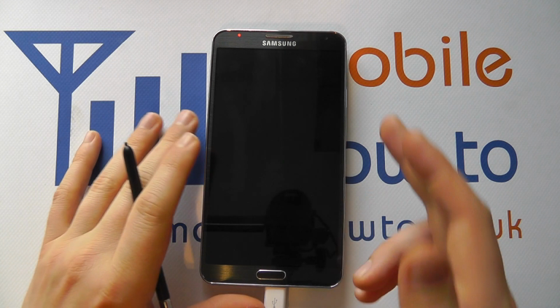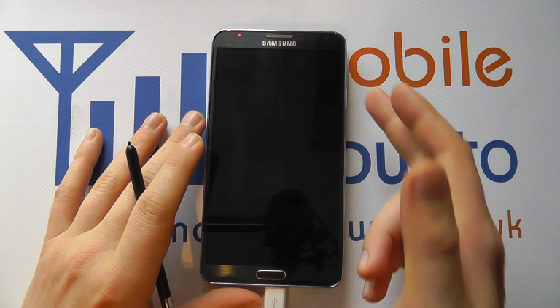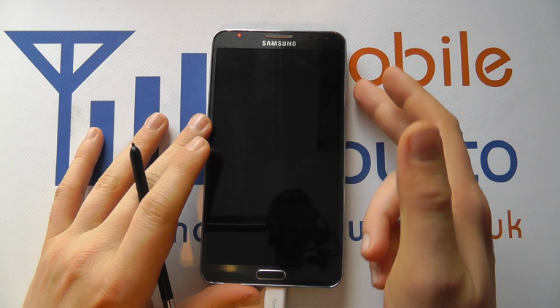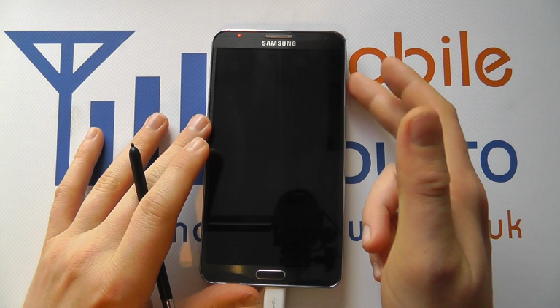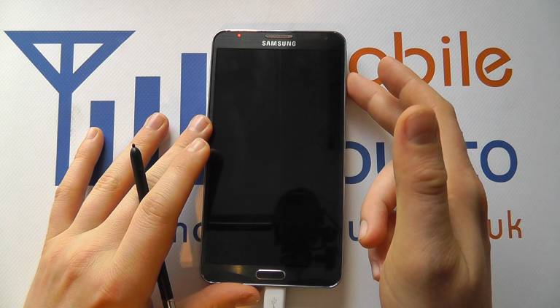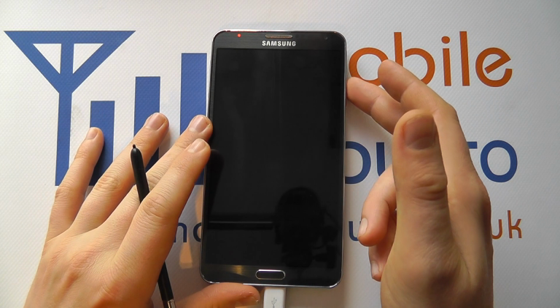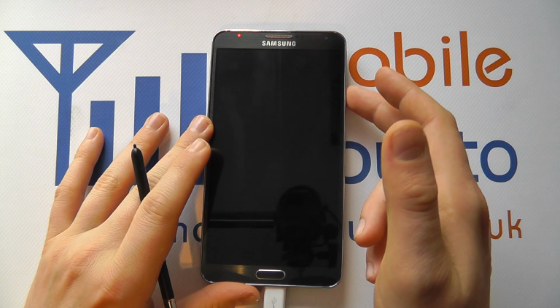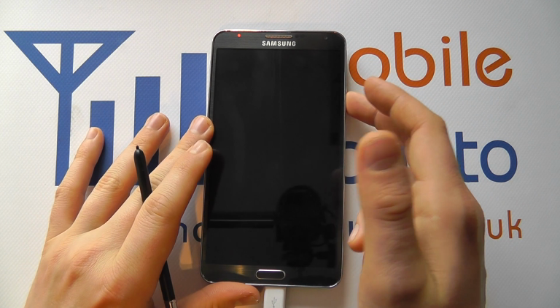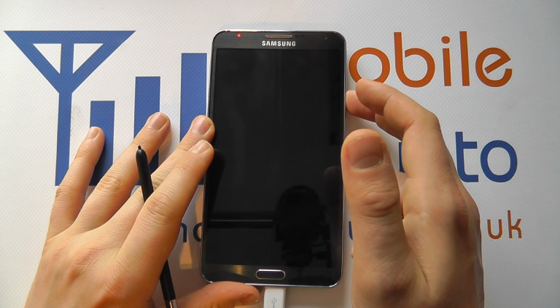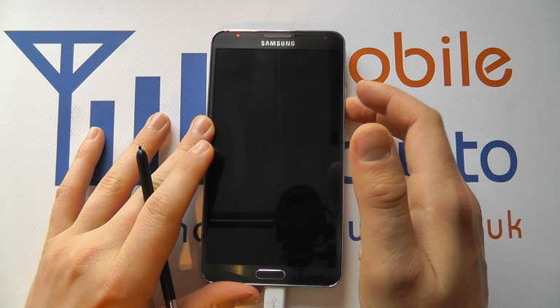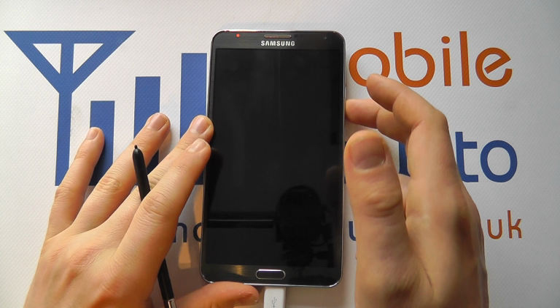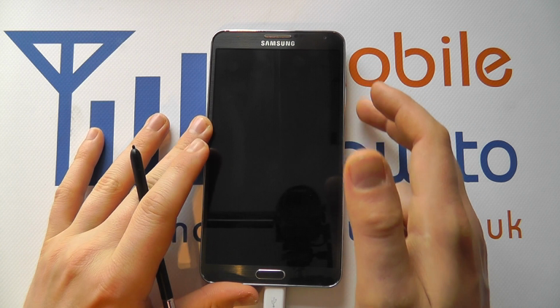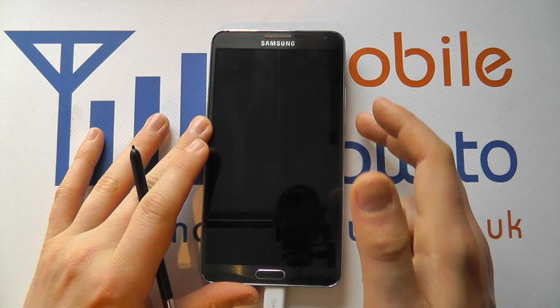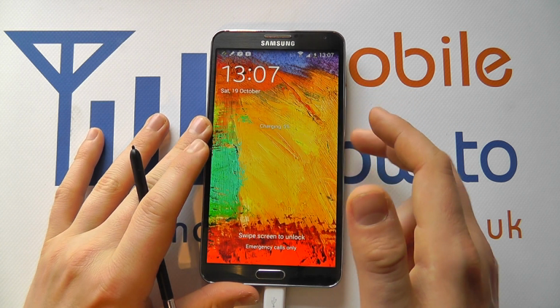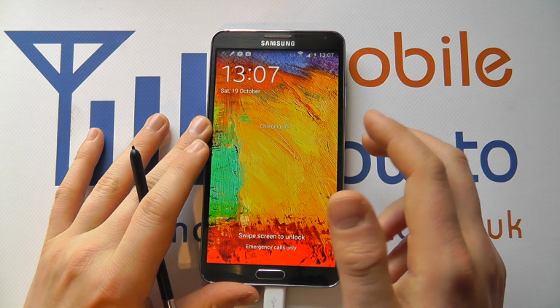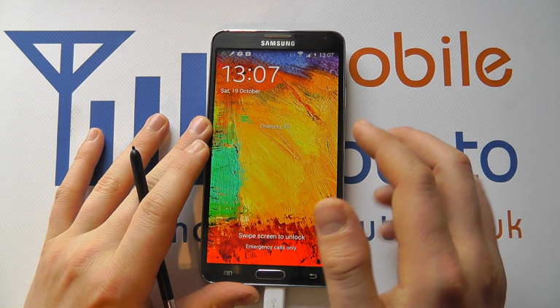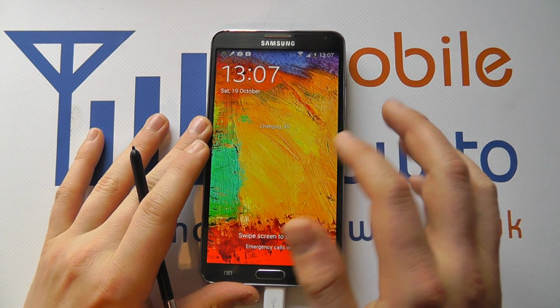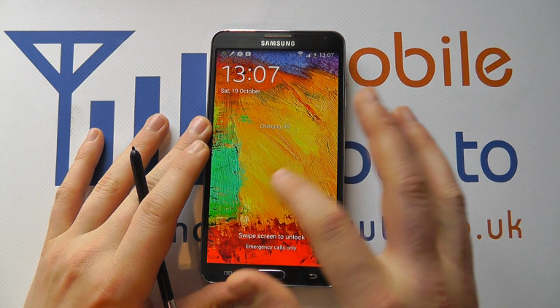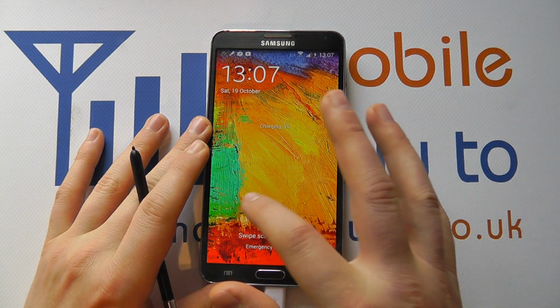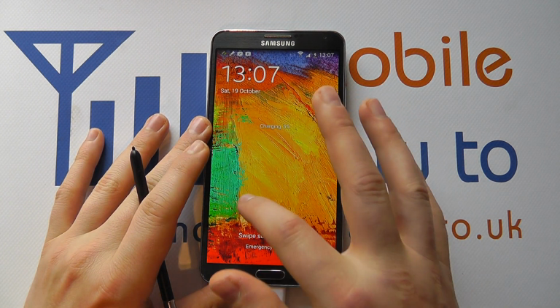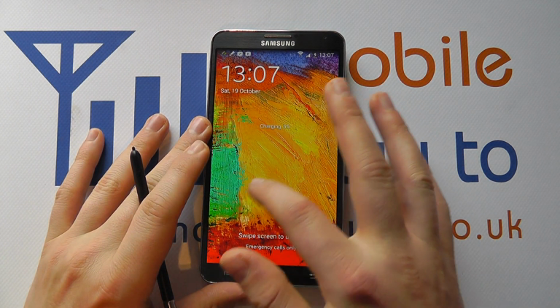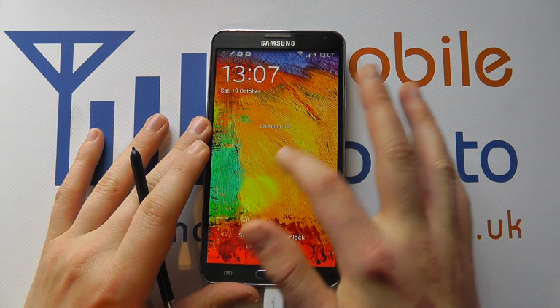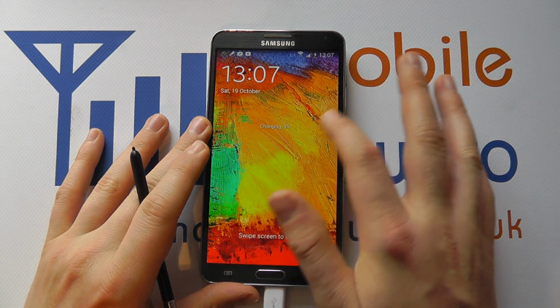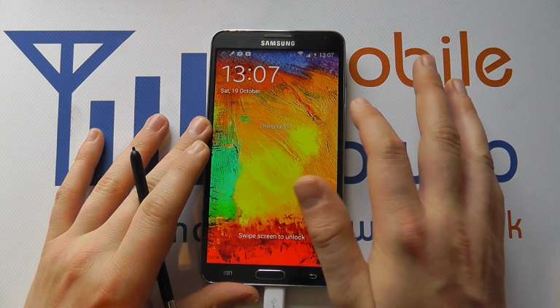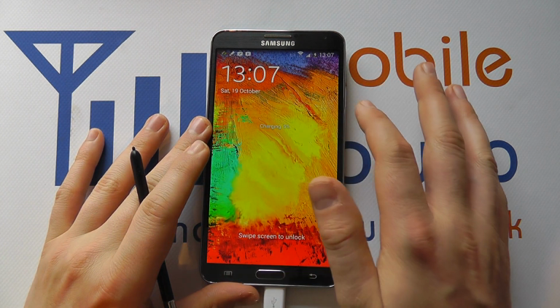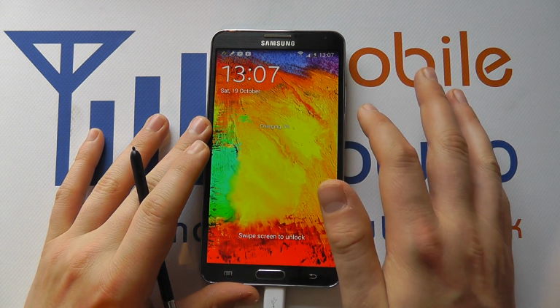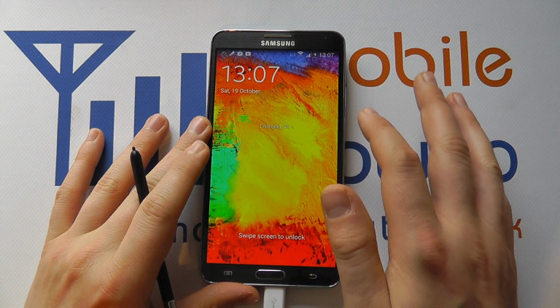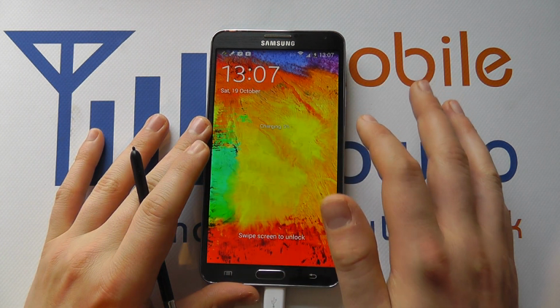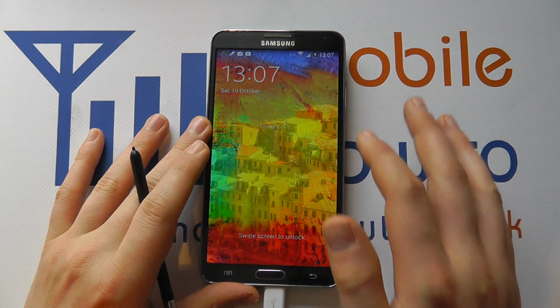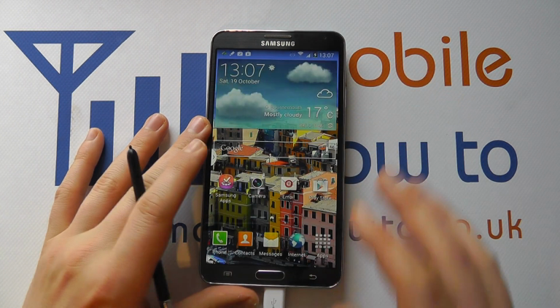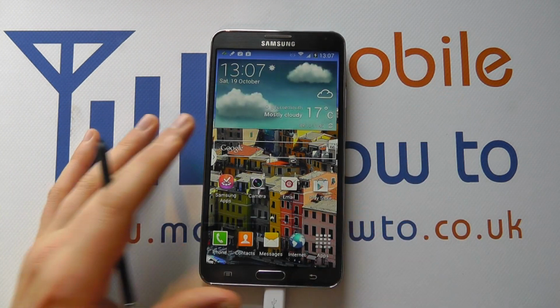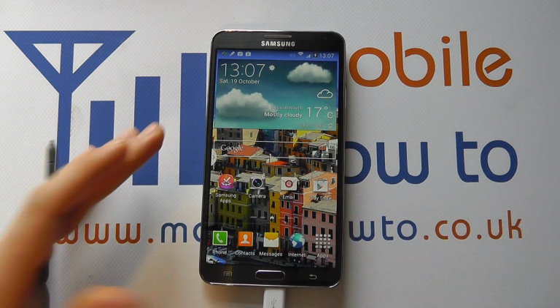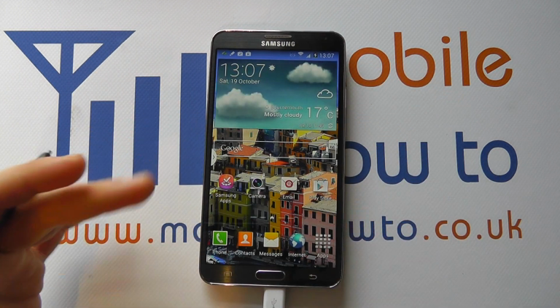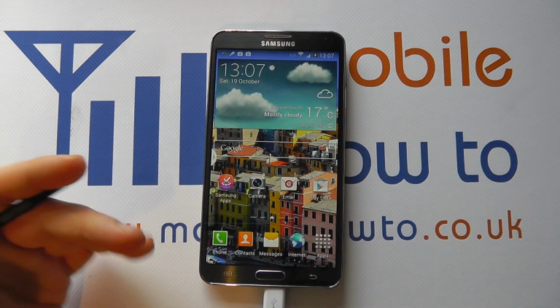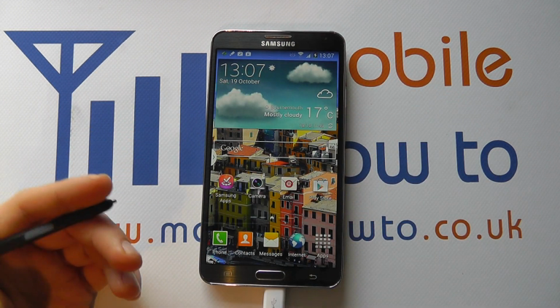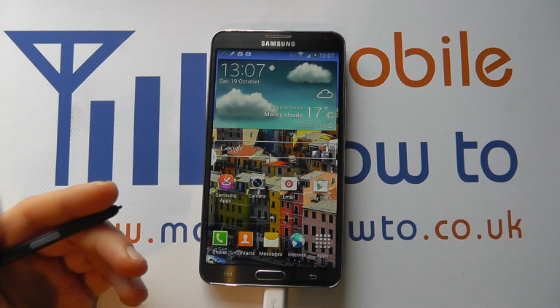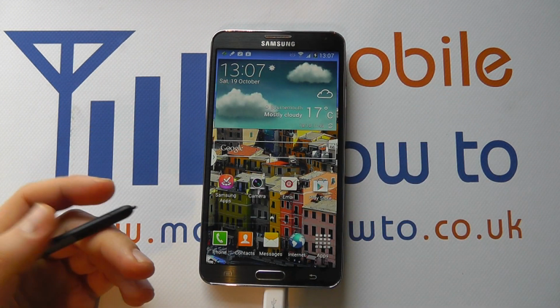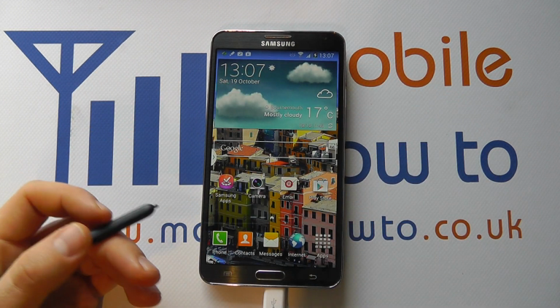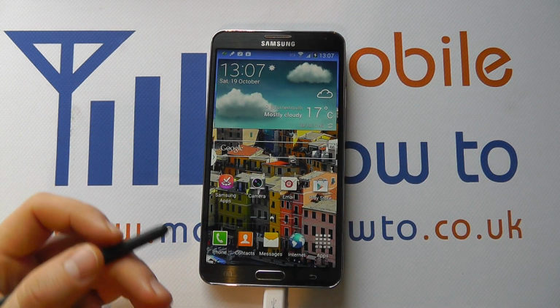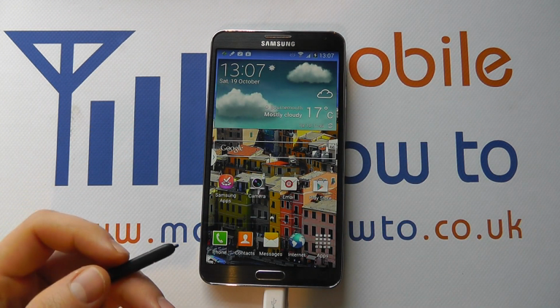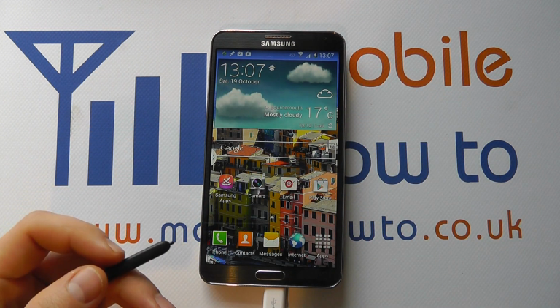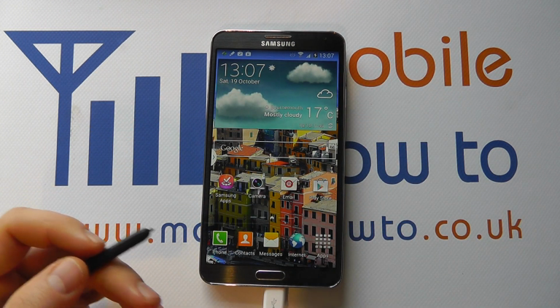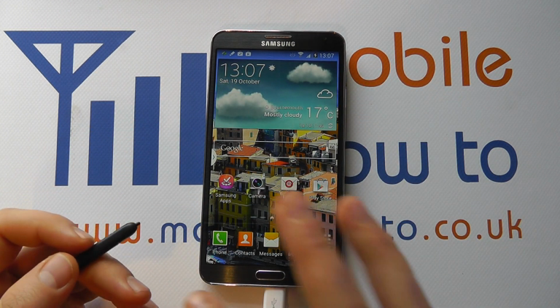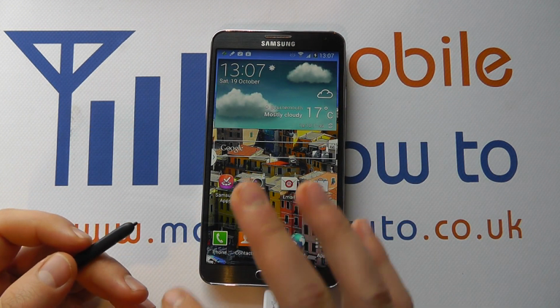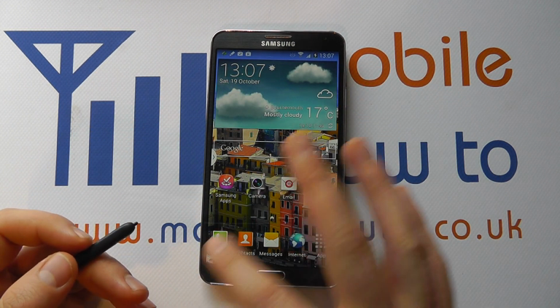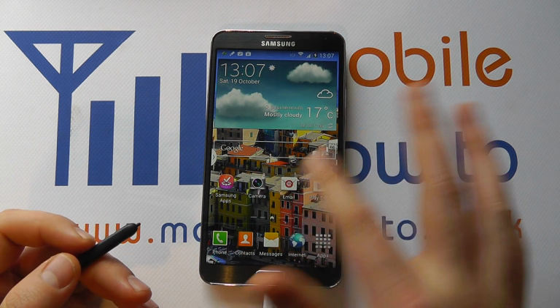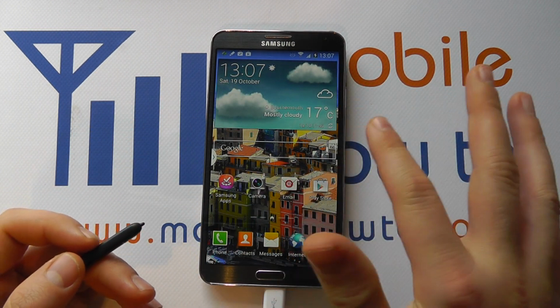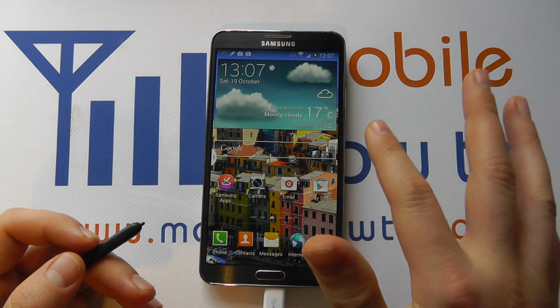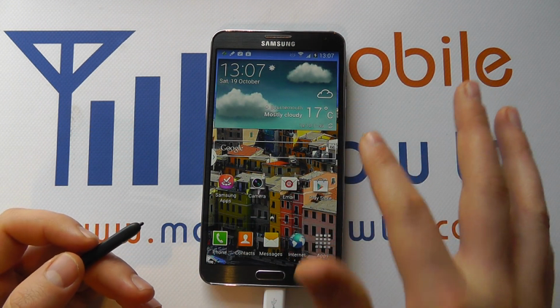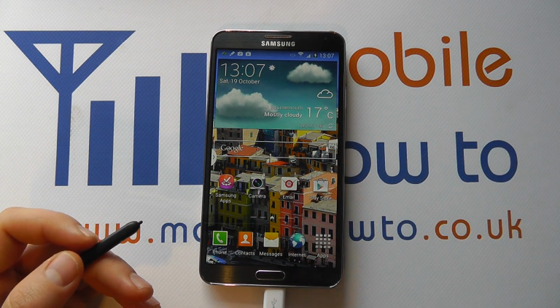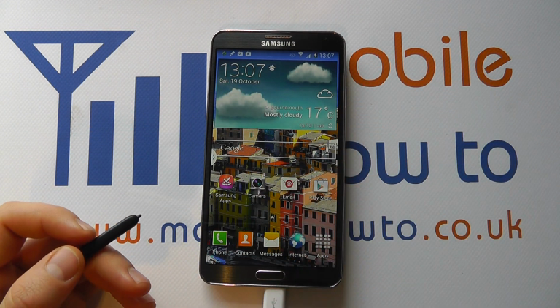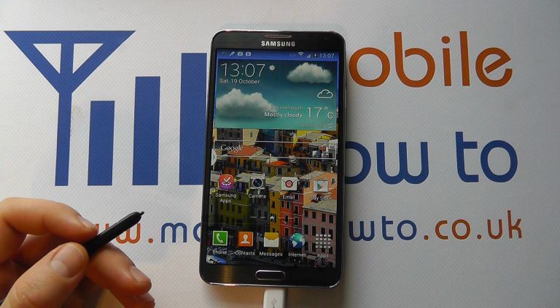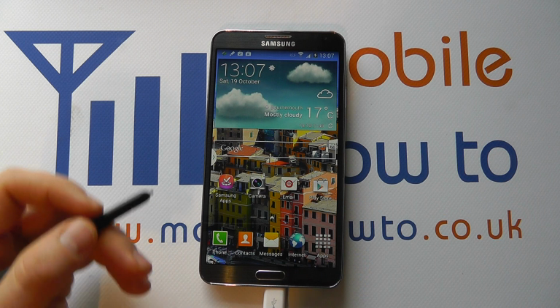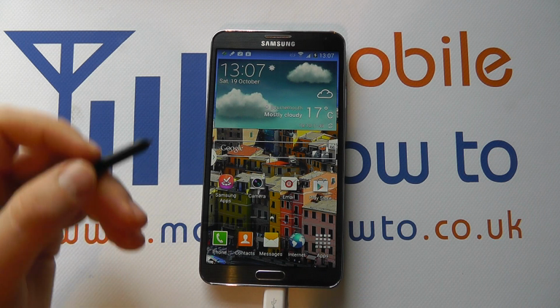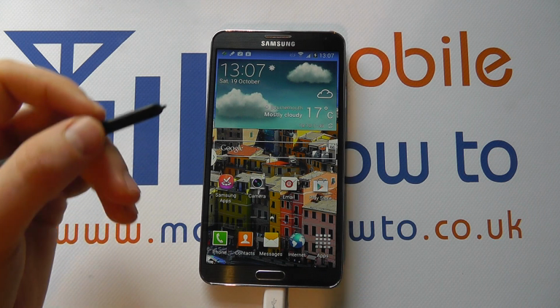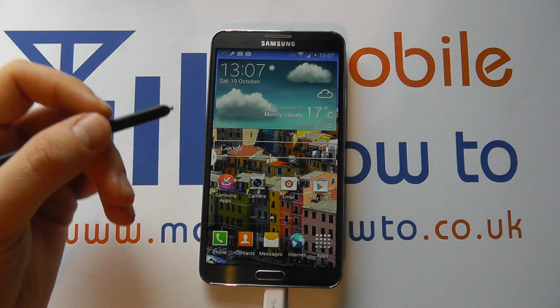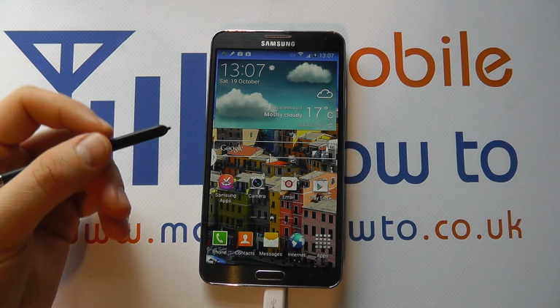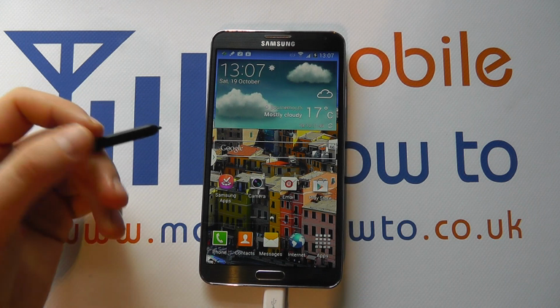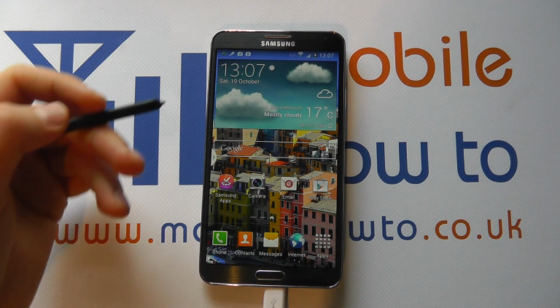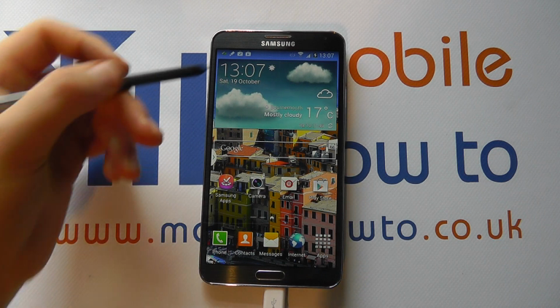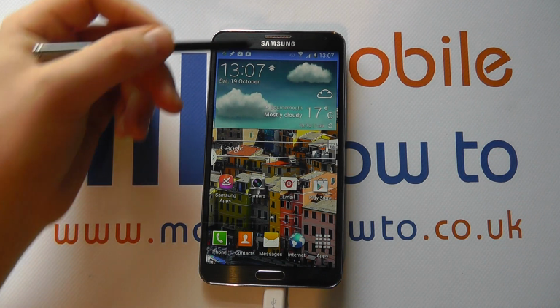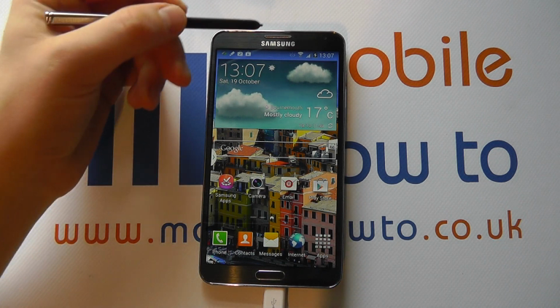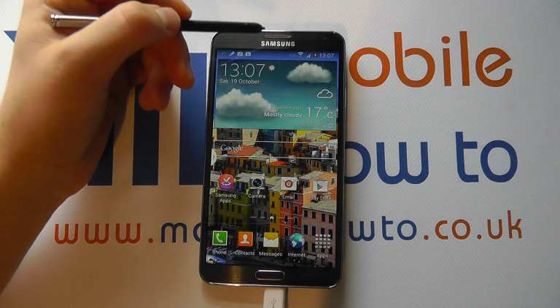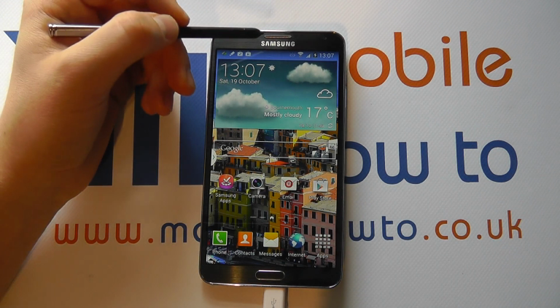So if we power the device on and we access the device, you can see at the moment all we had to do is swipe, which isn't very secure.